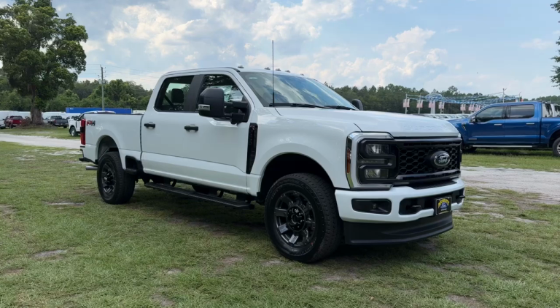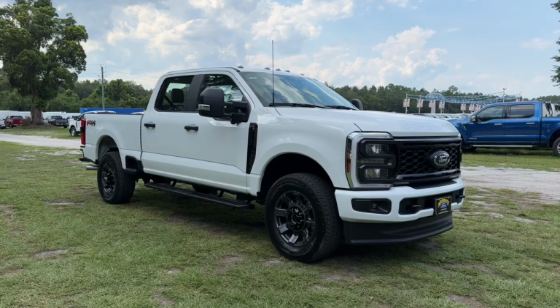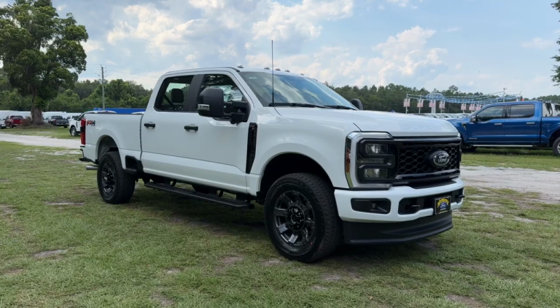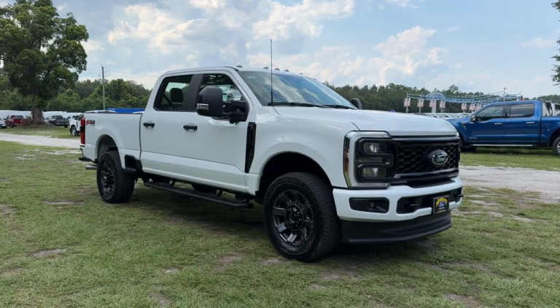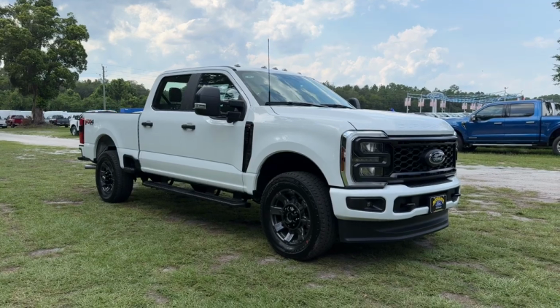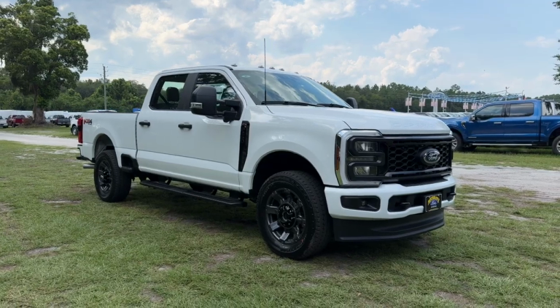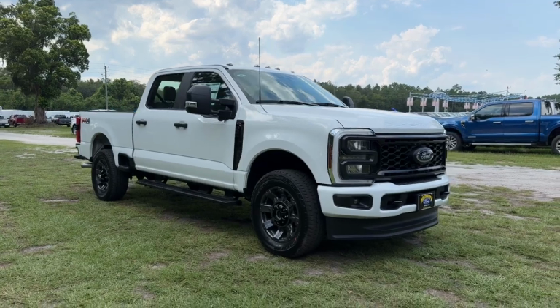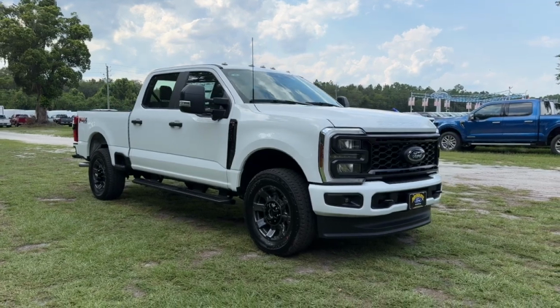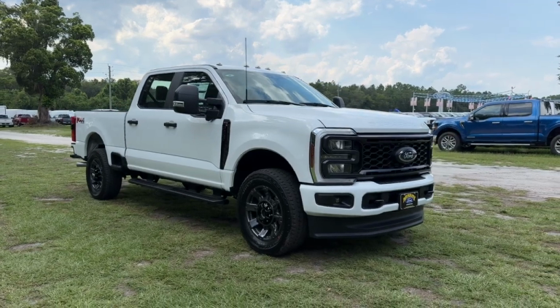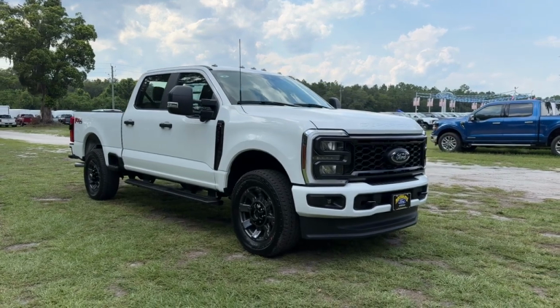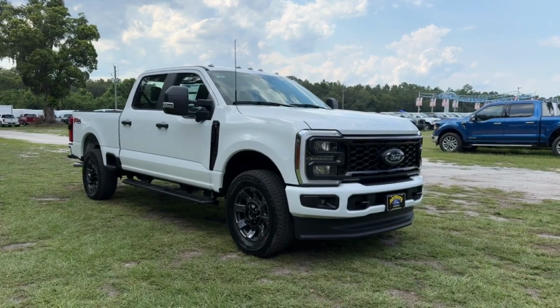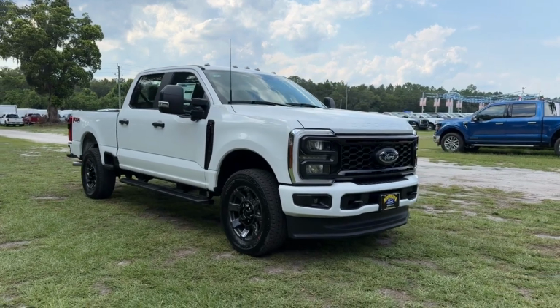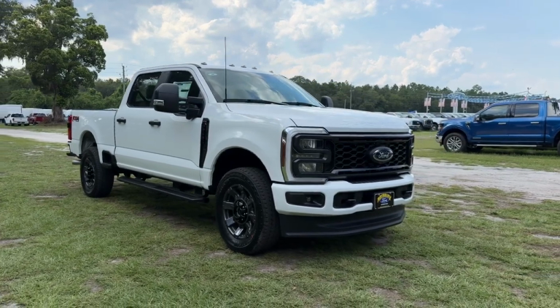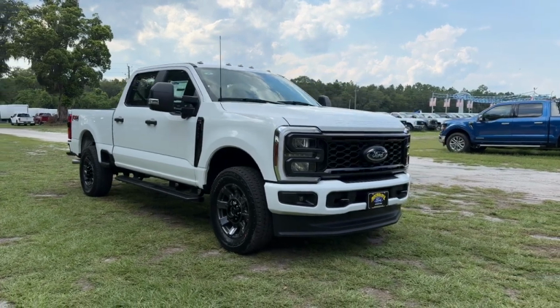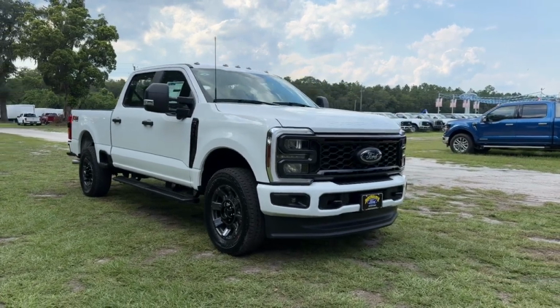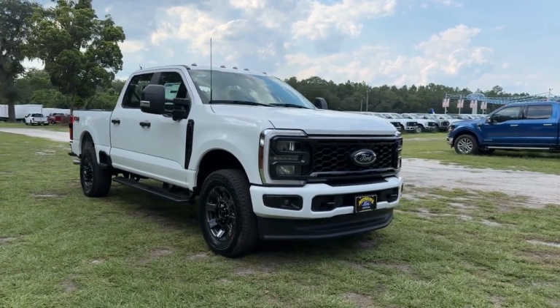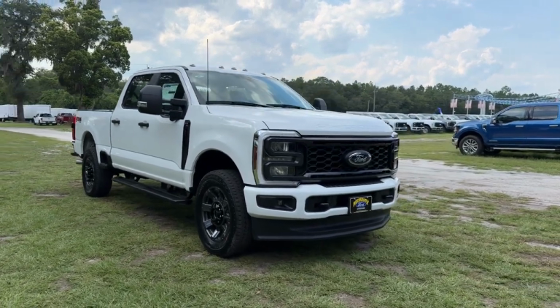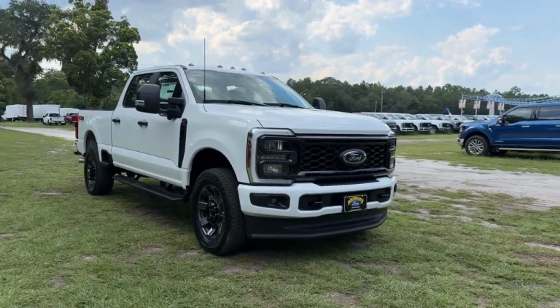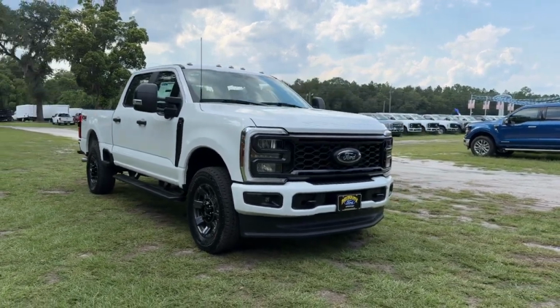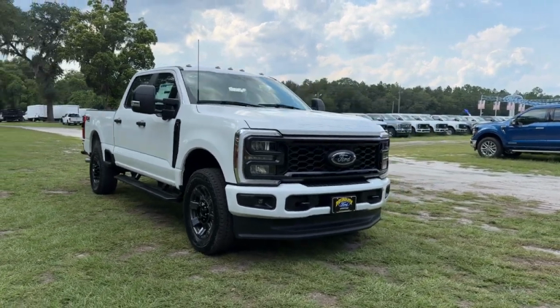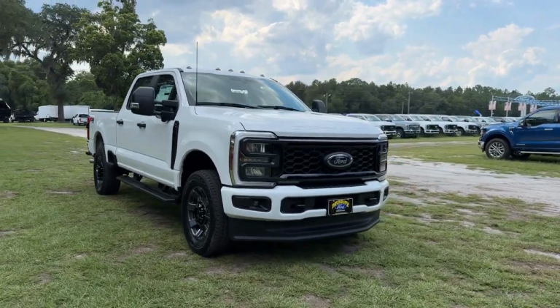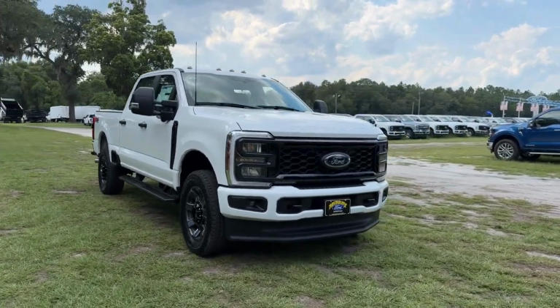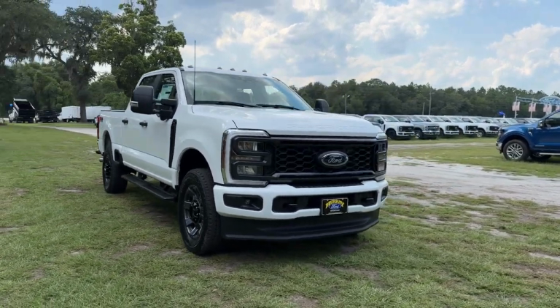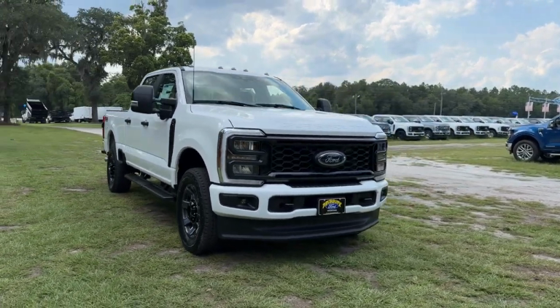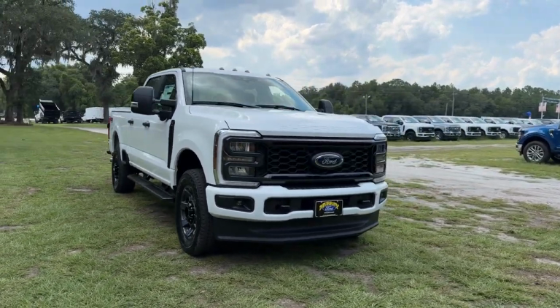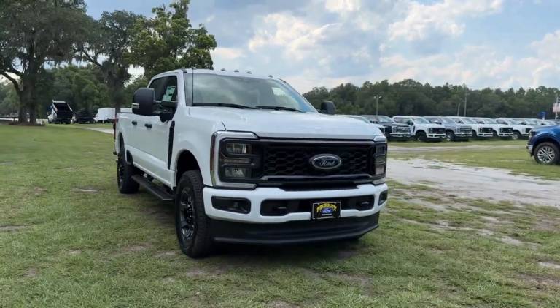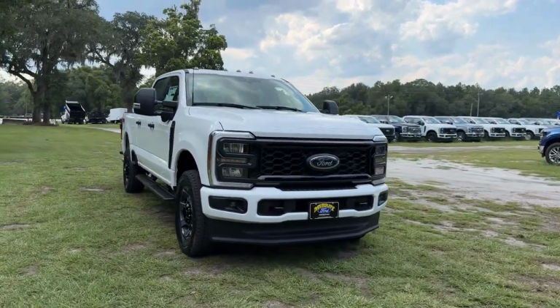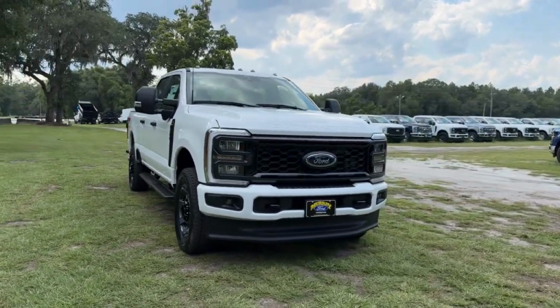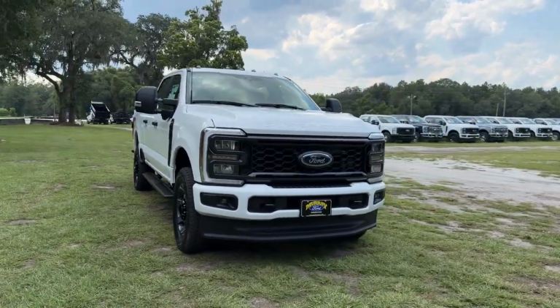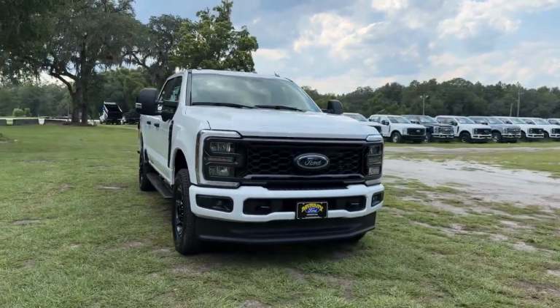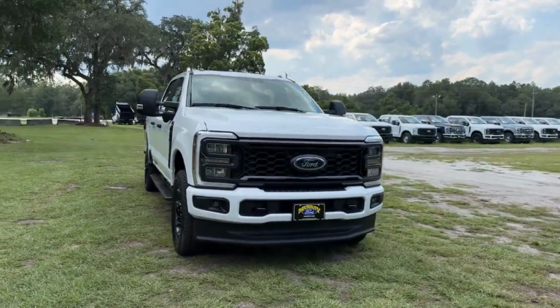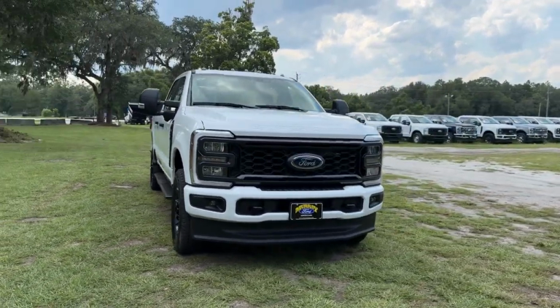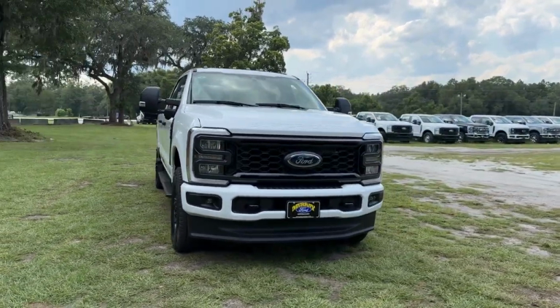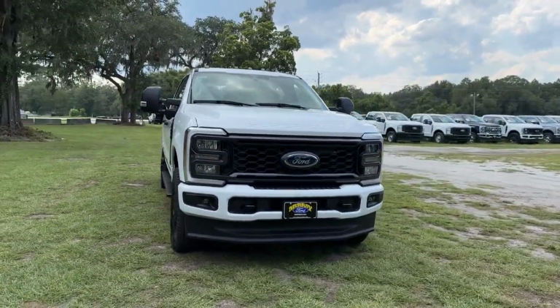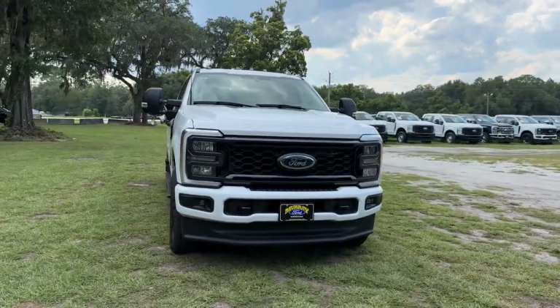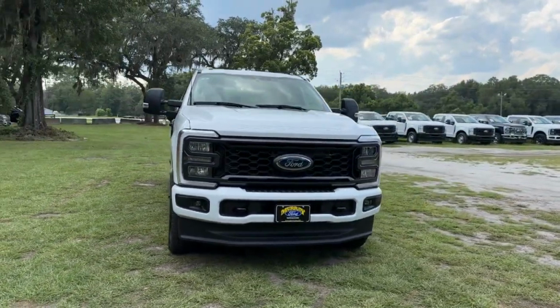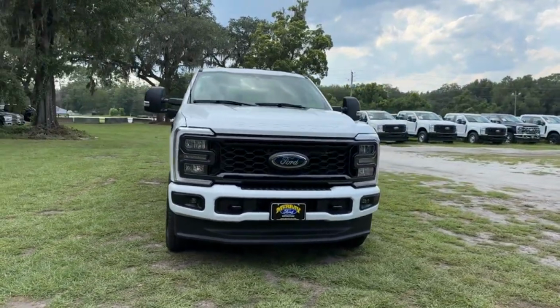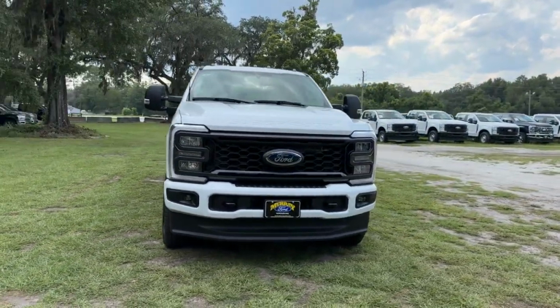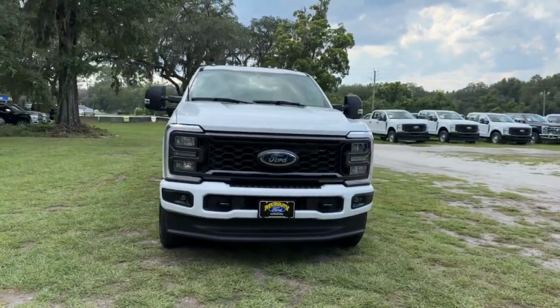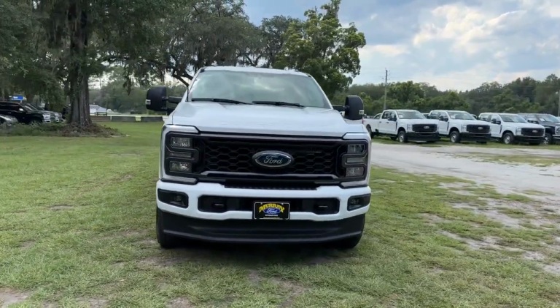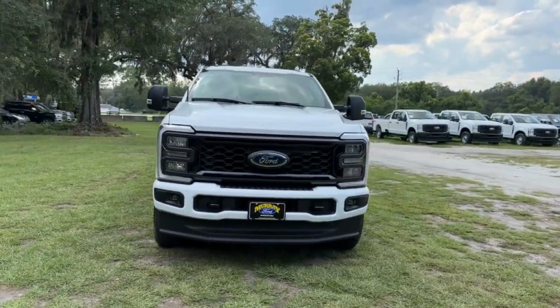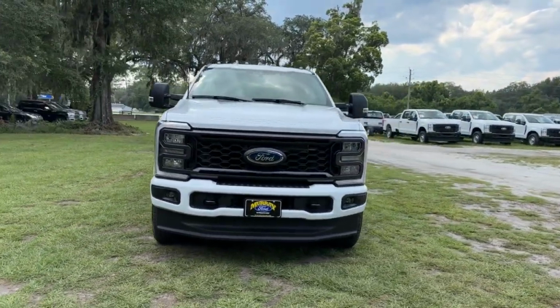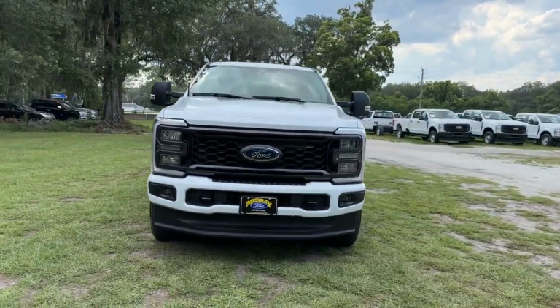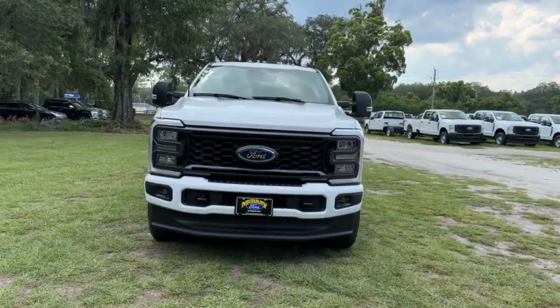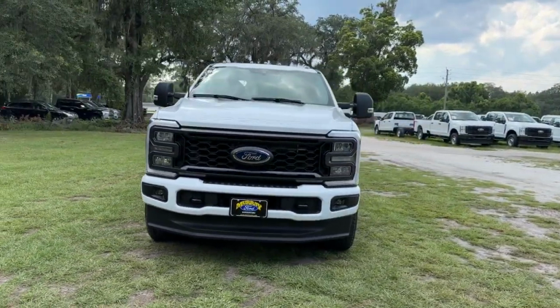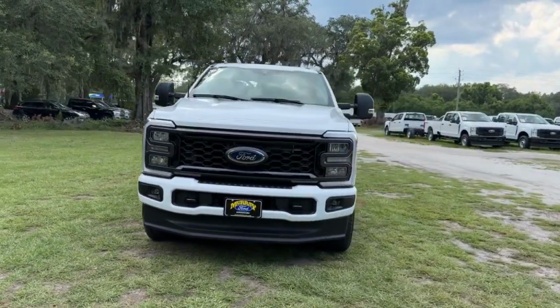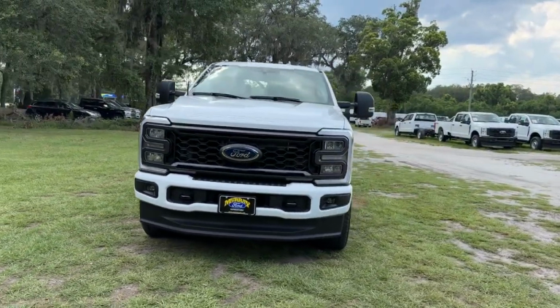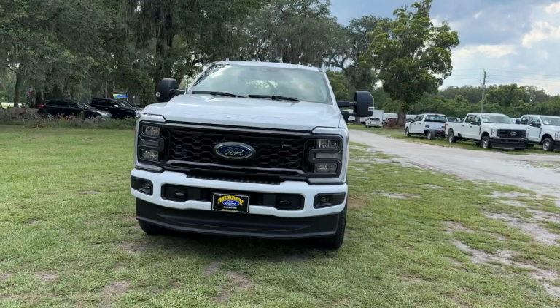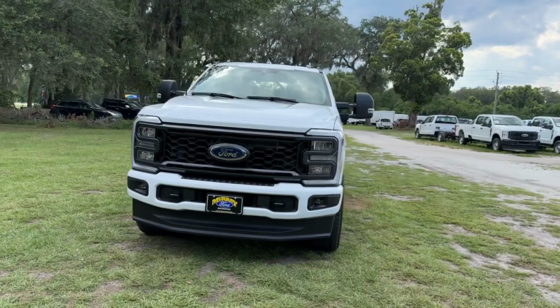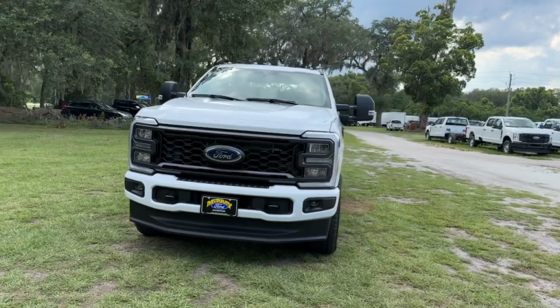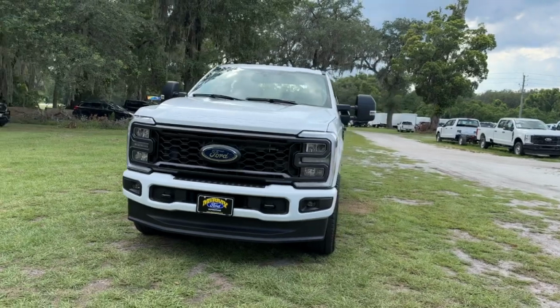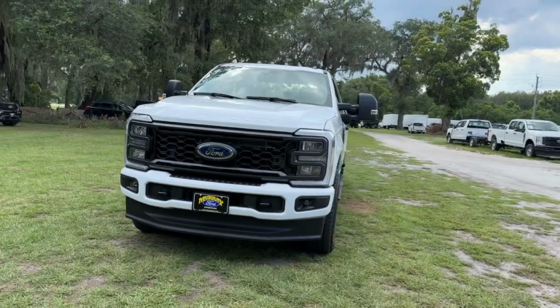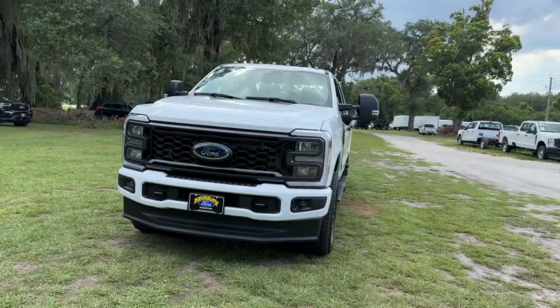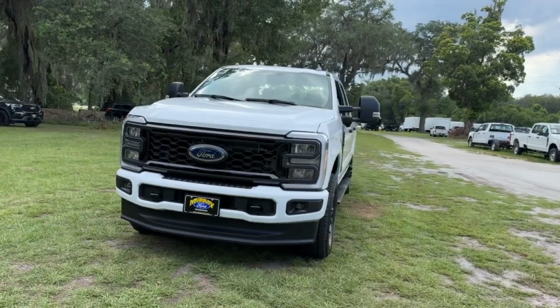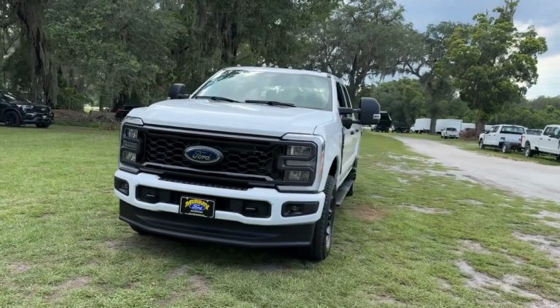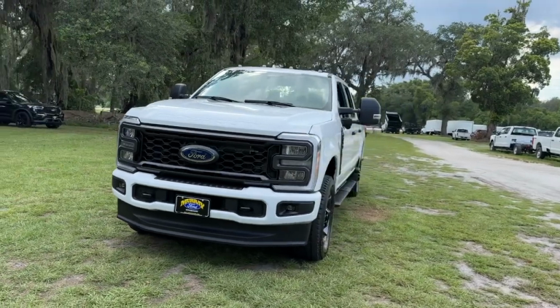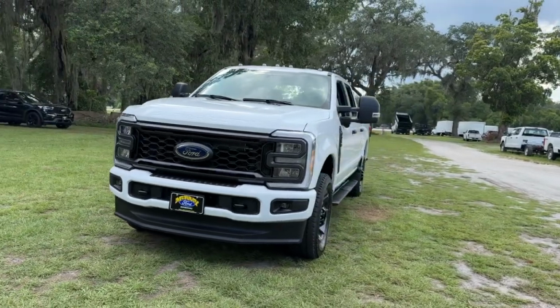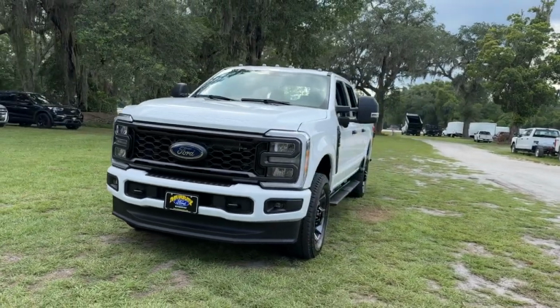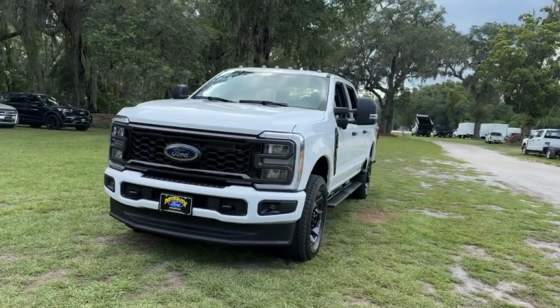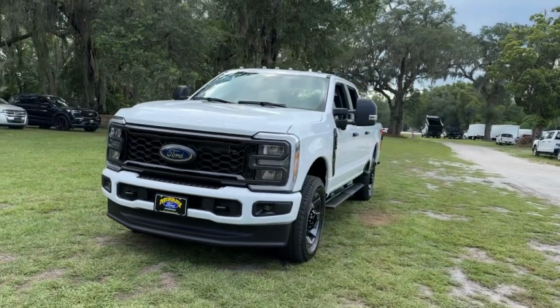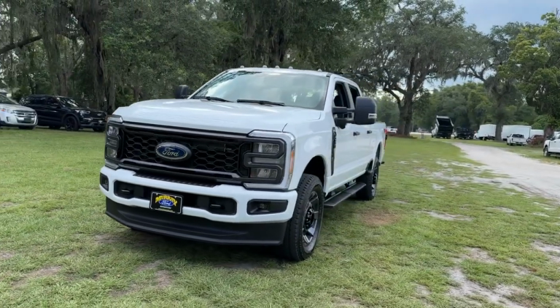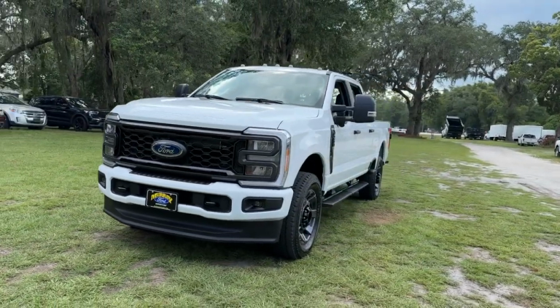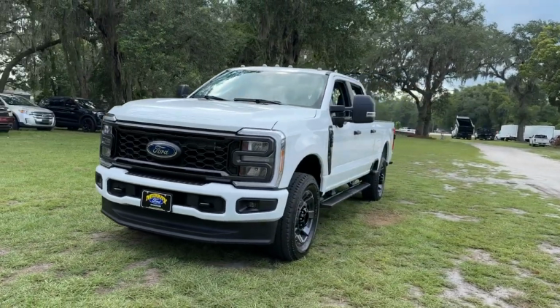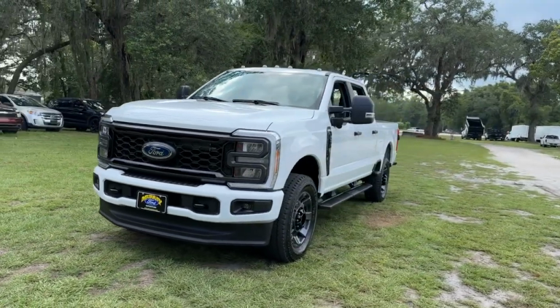You will love the features of this 2024 Ford F-250. Get the full-size pickup you can count on.